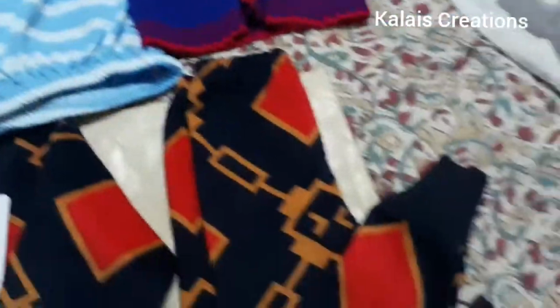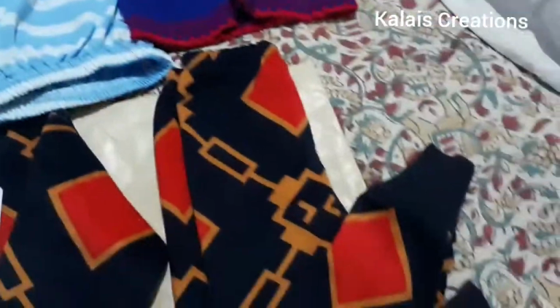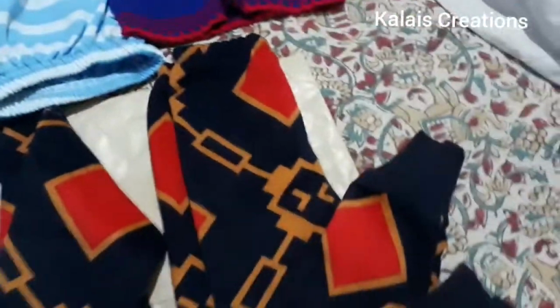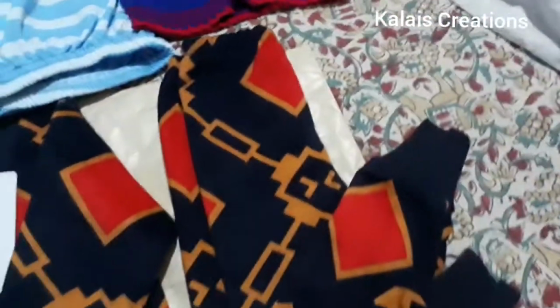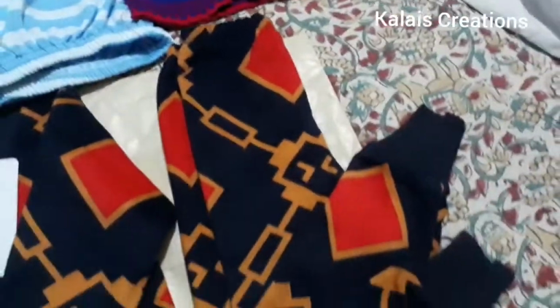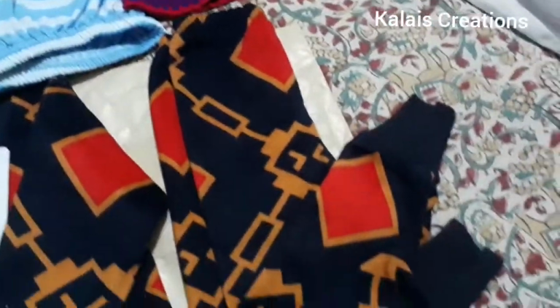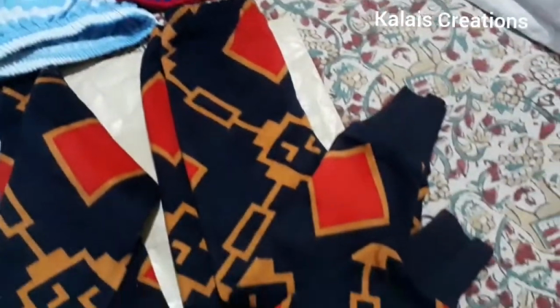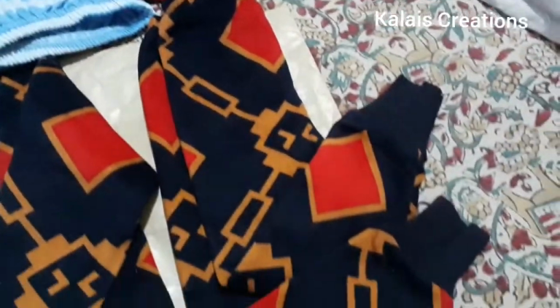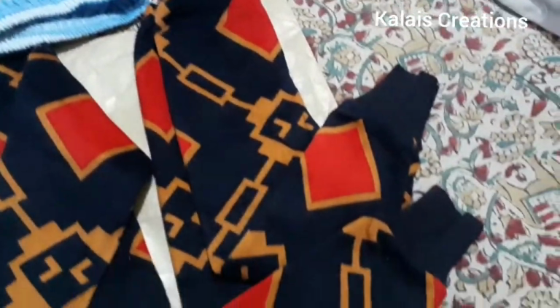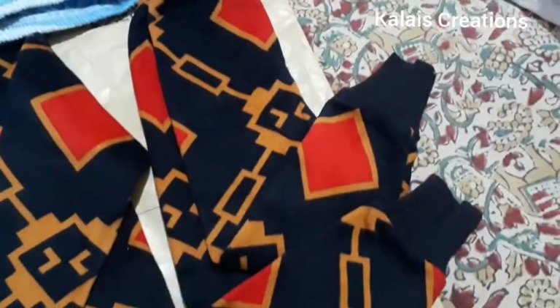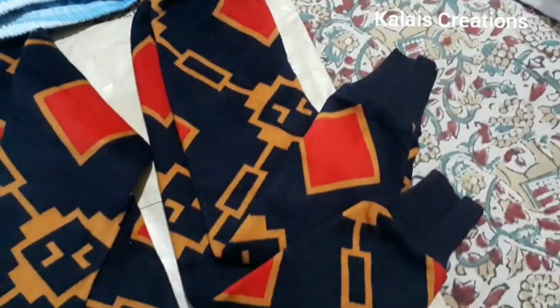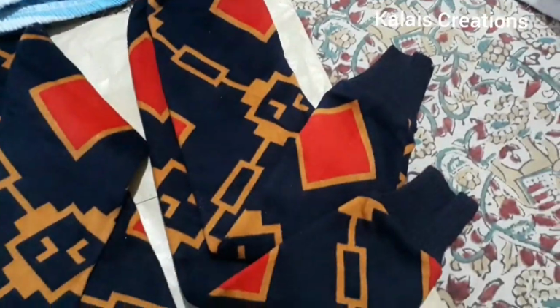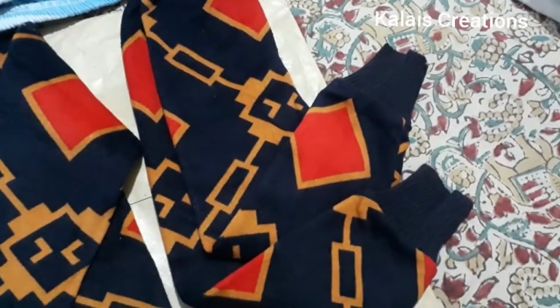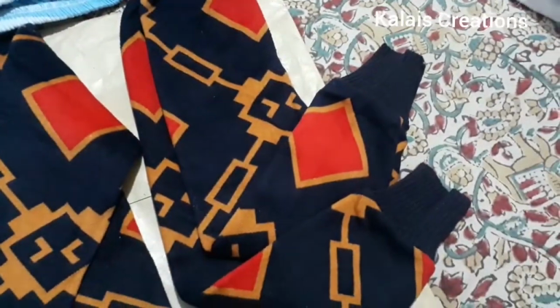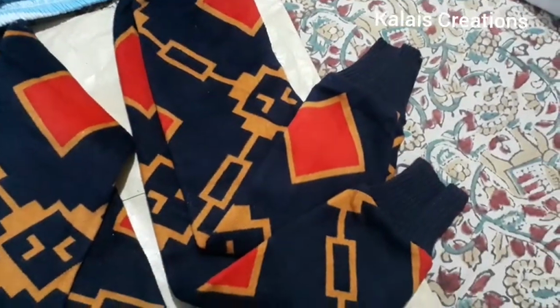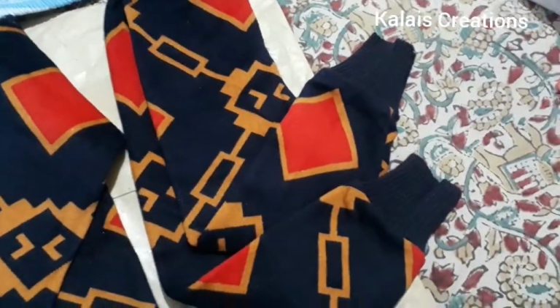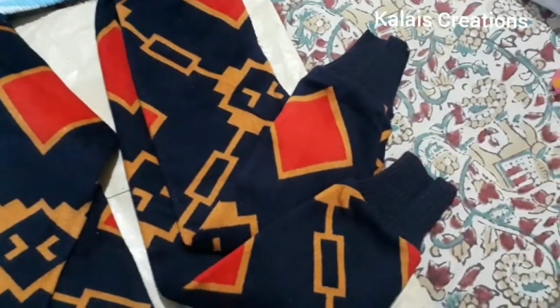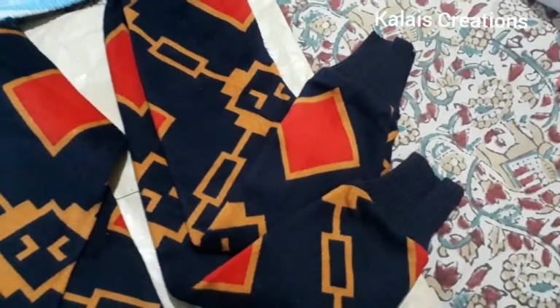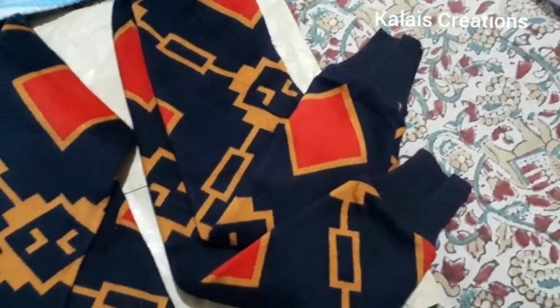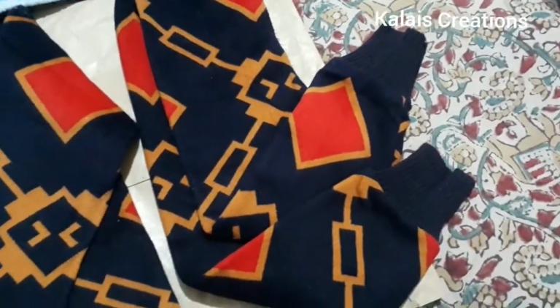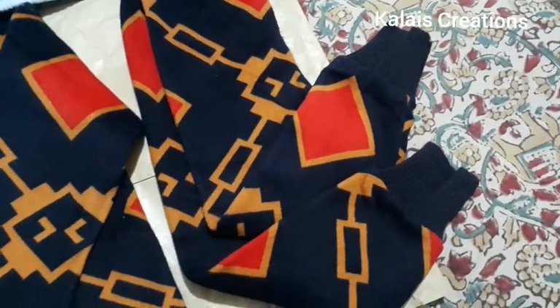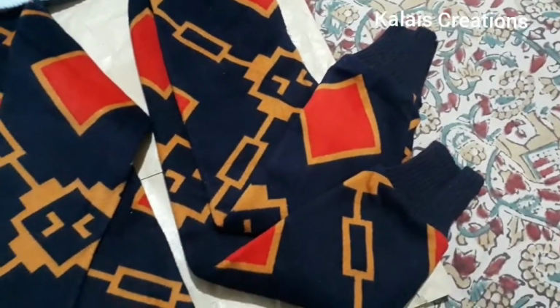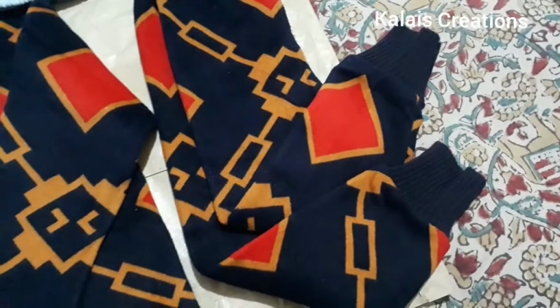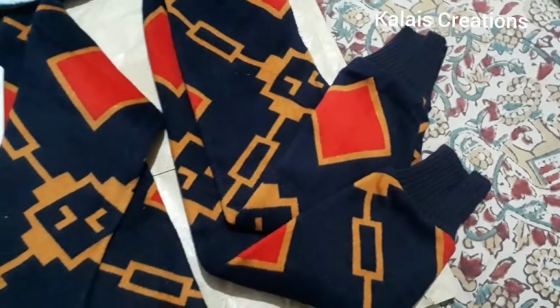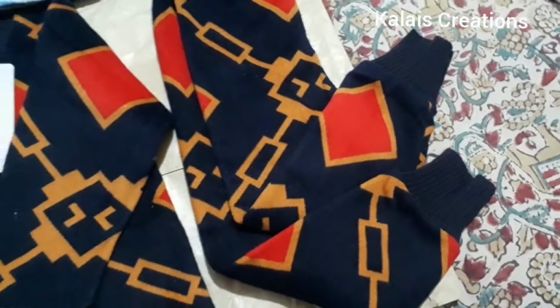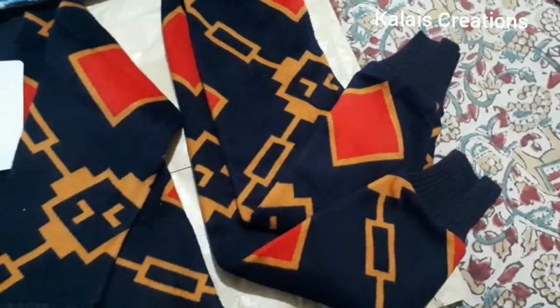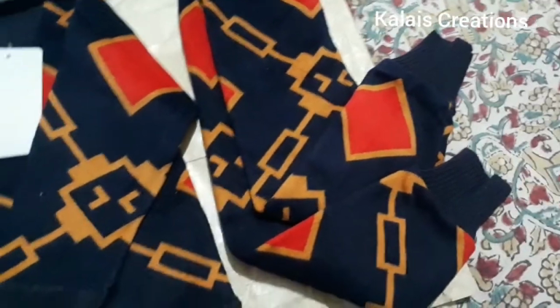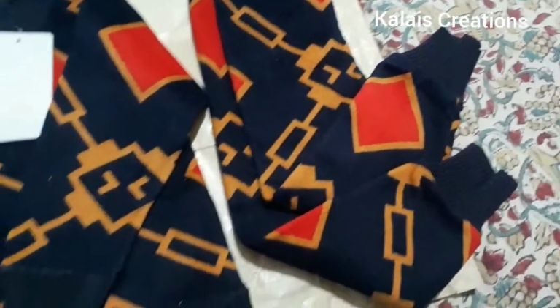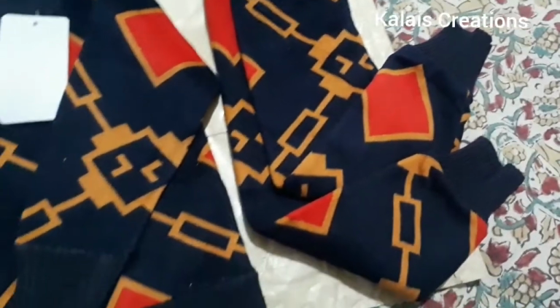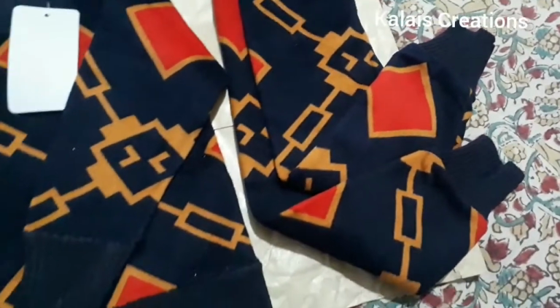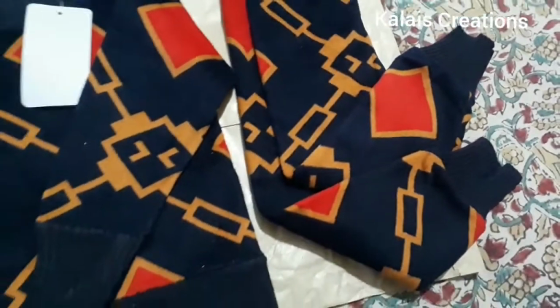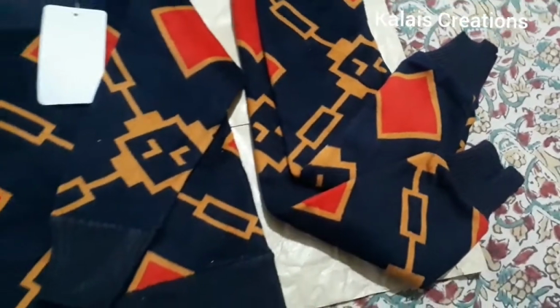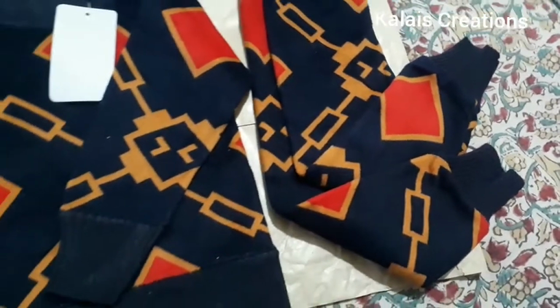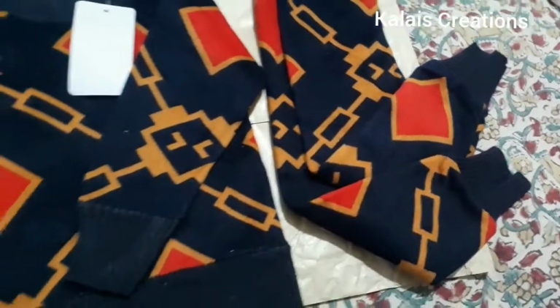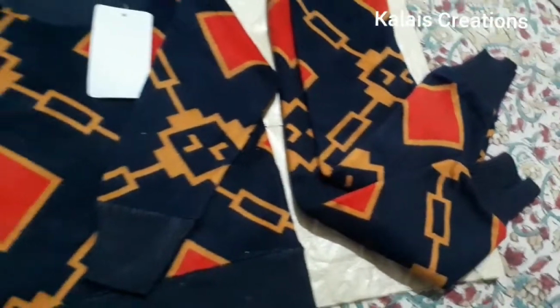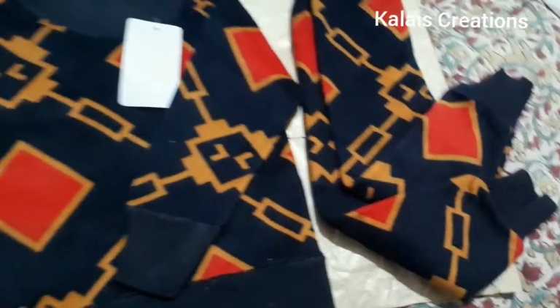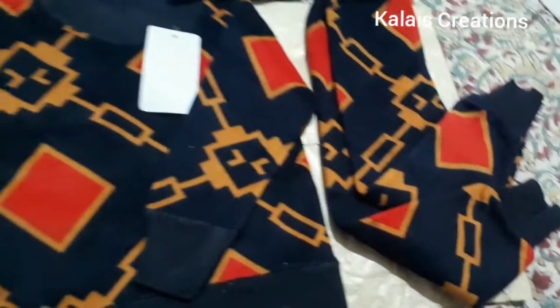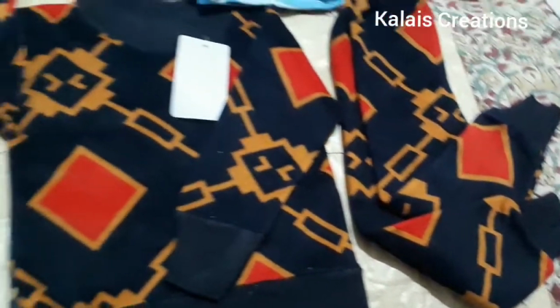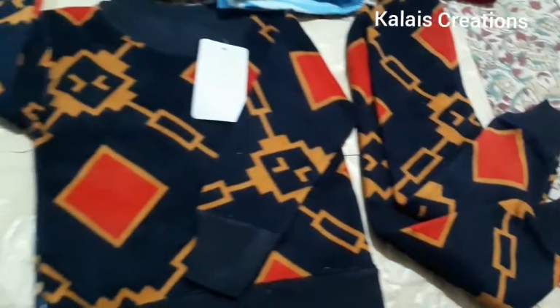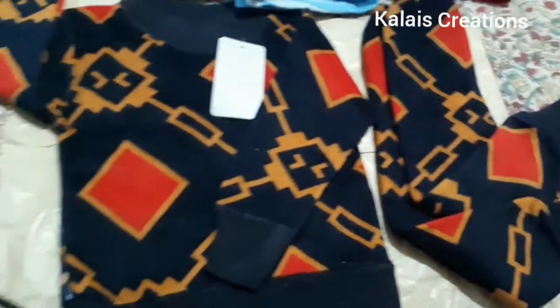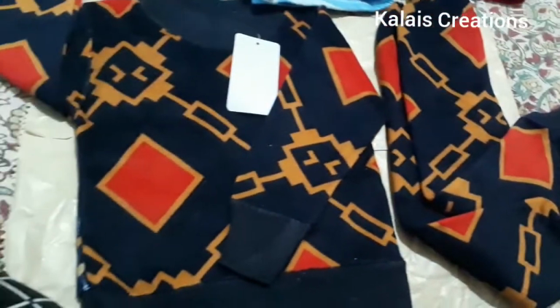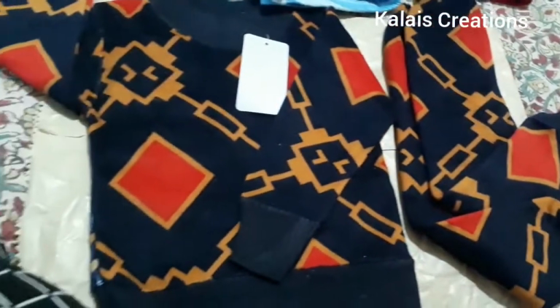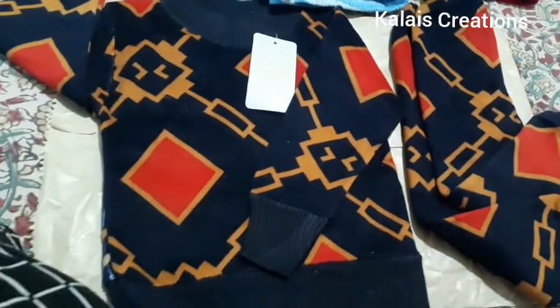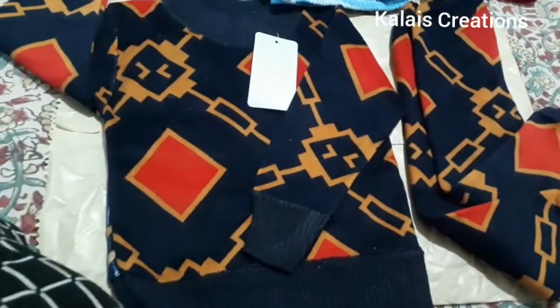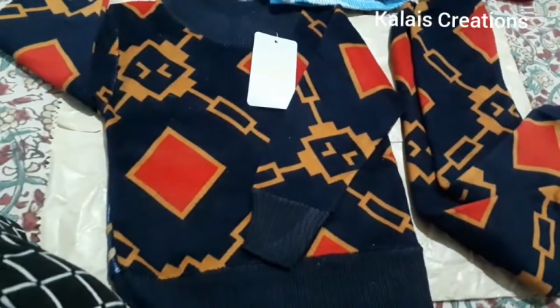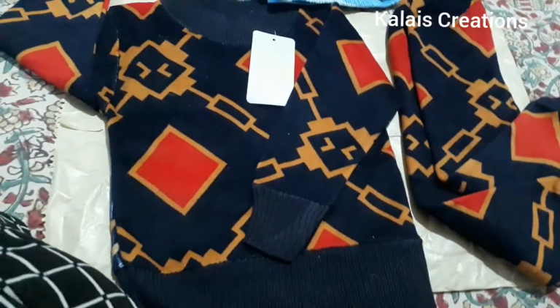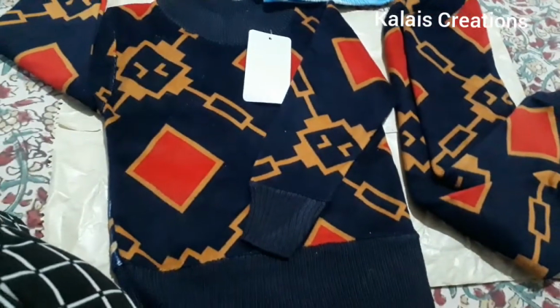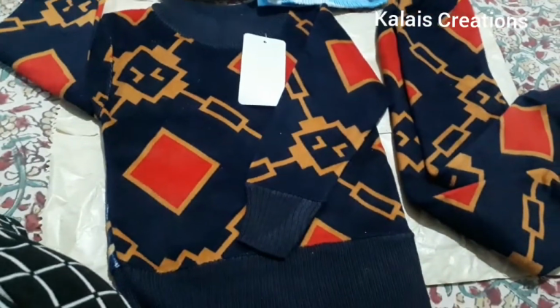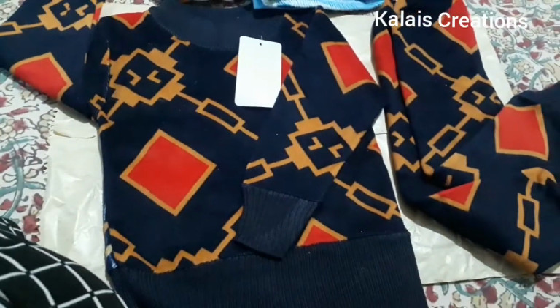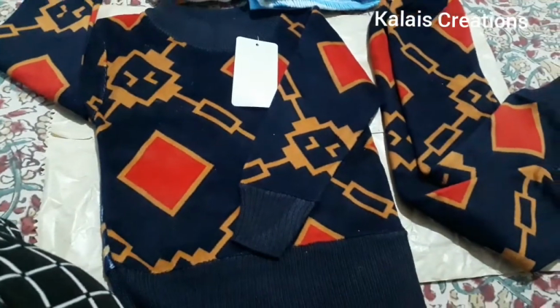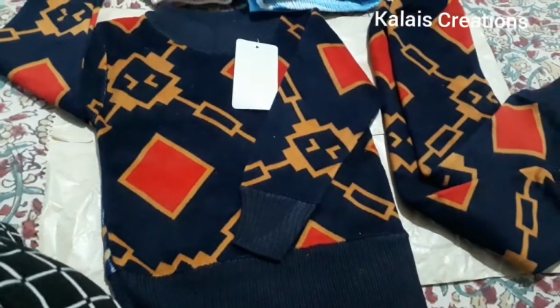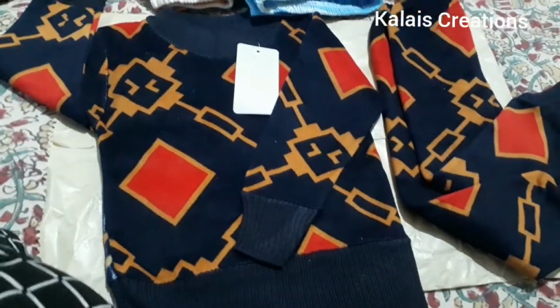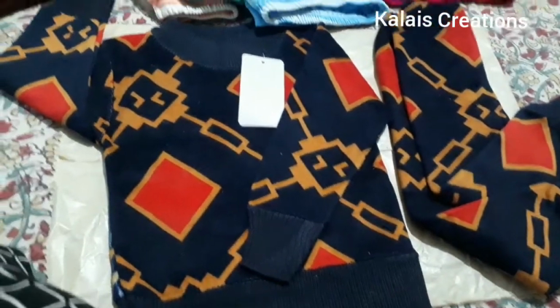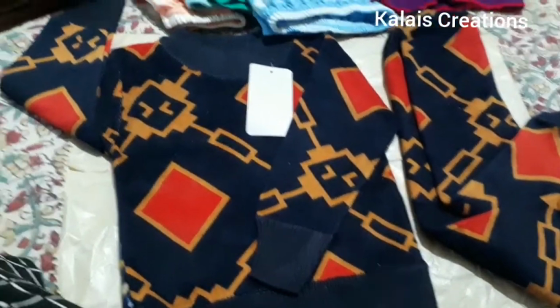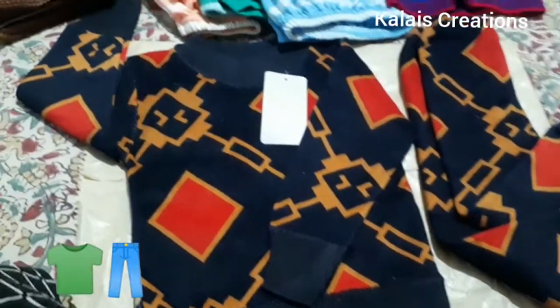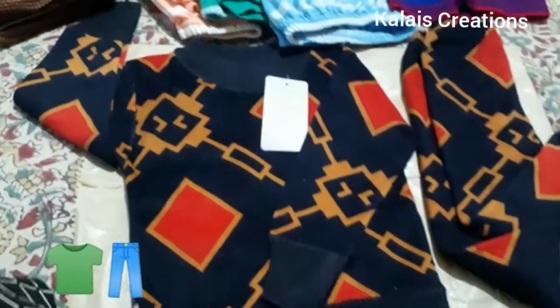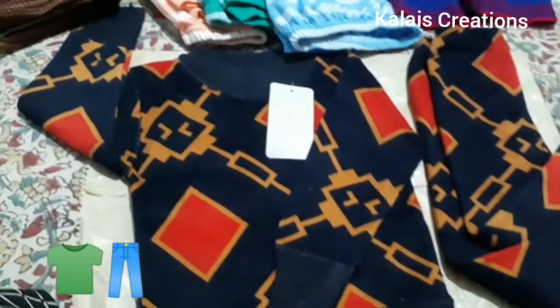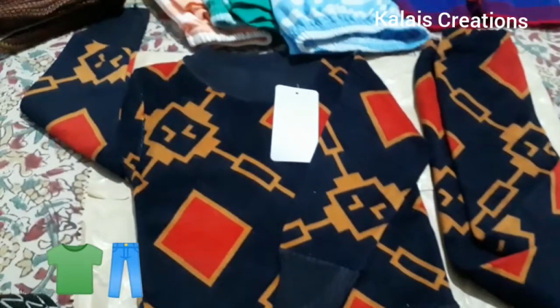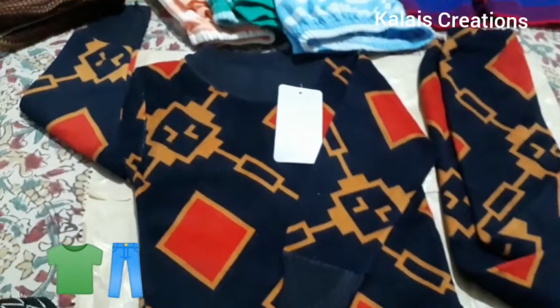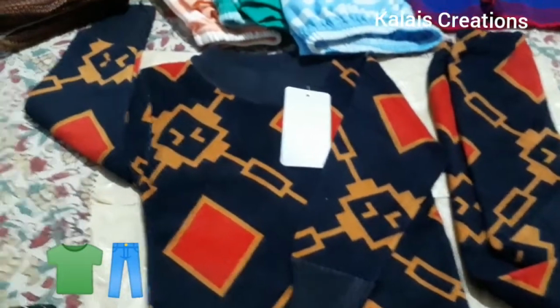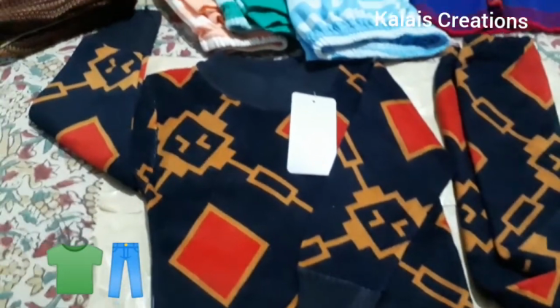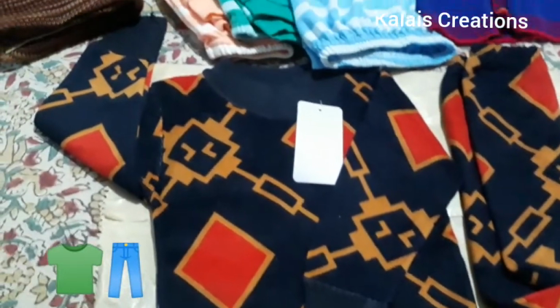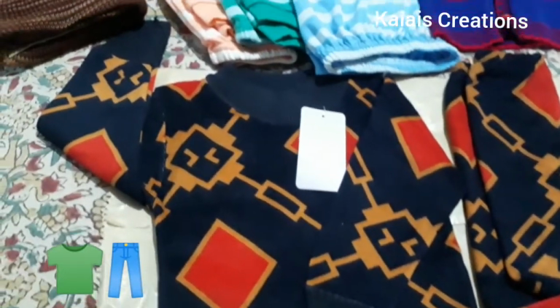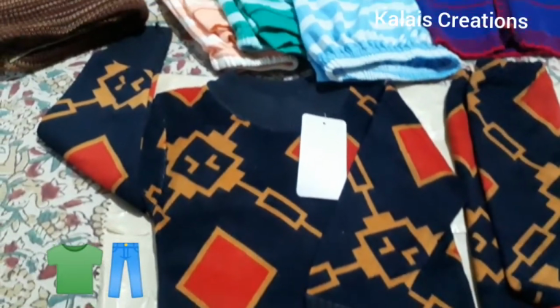This is a sweater and it is a set — top and bottom are two pieces. We will use this.